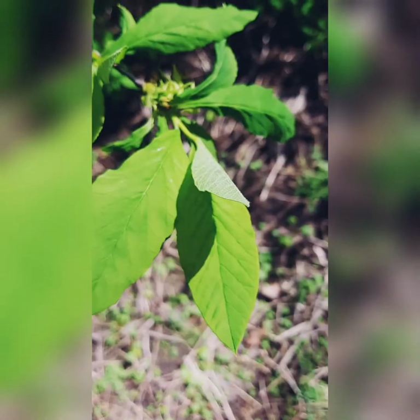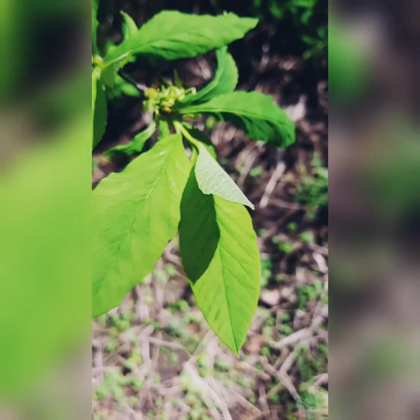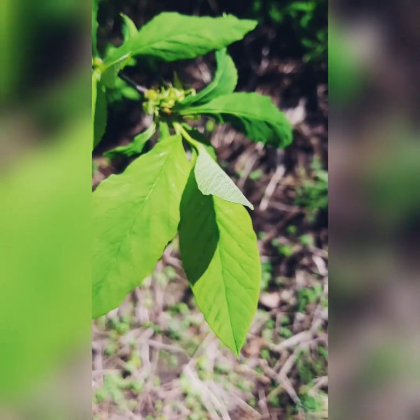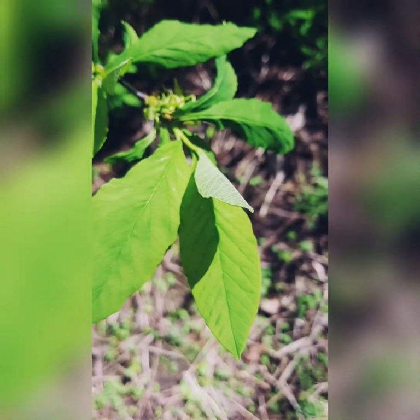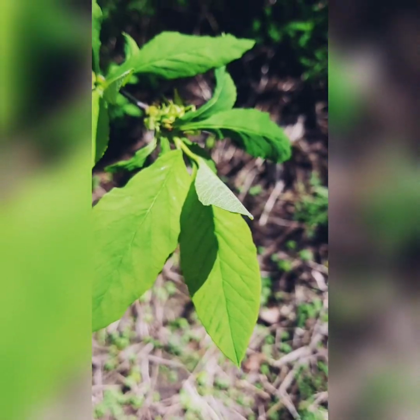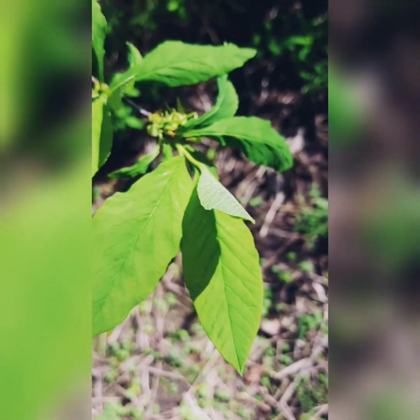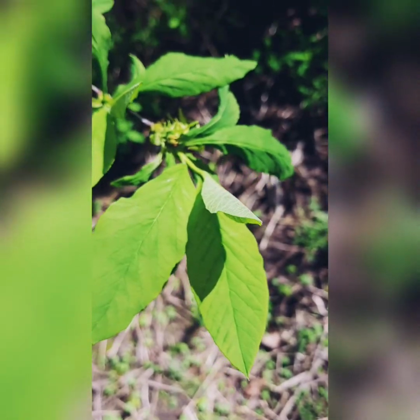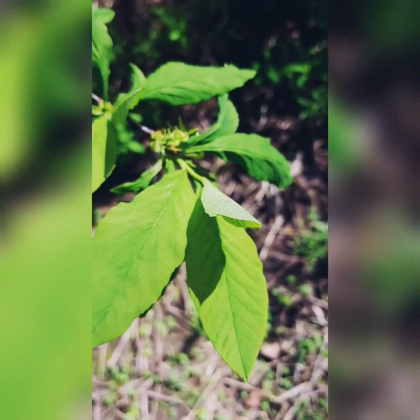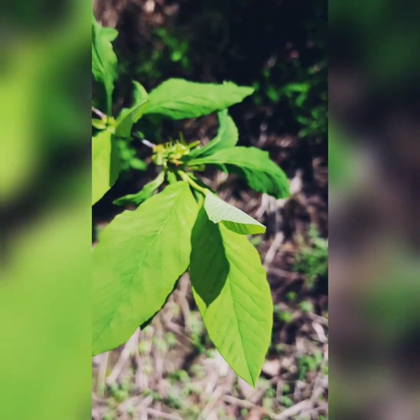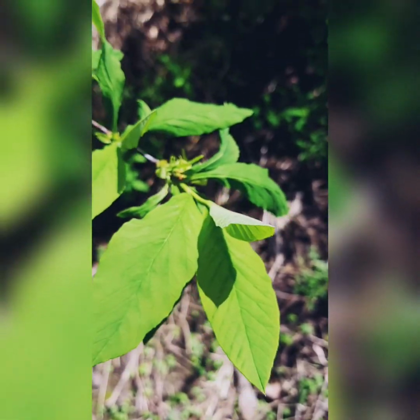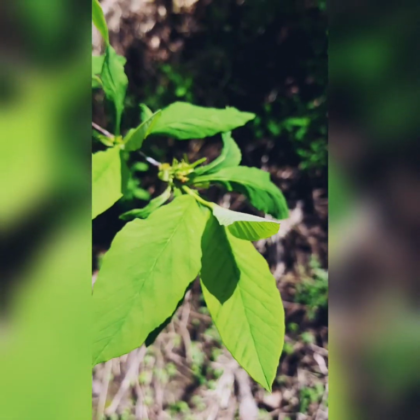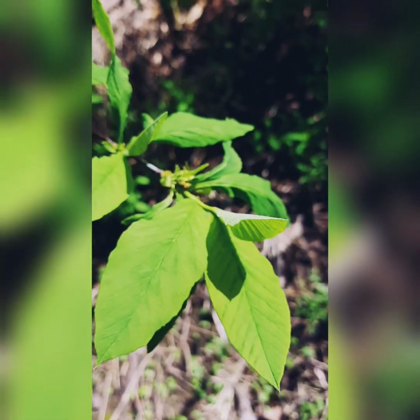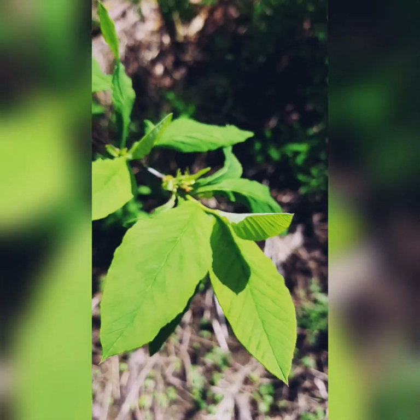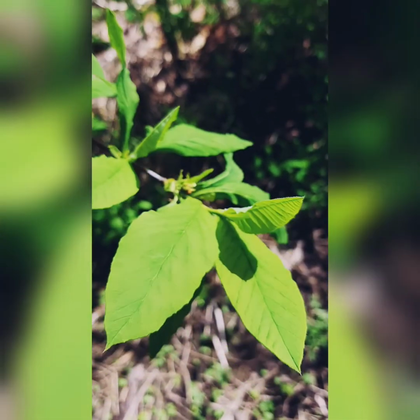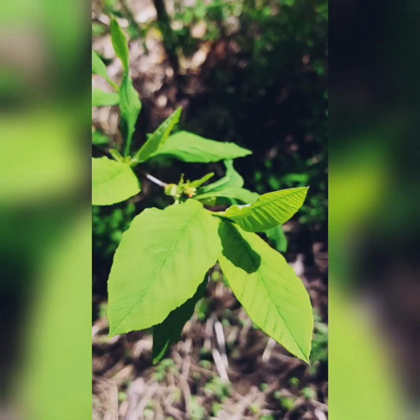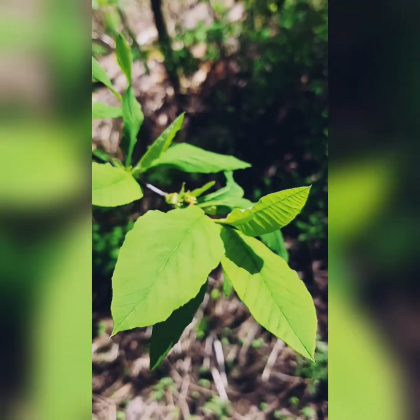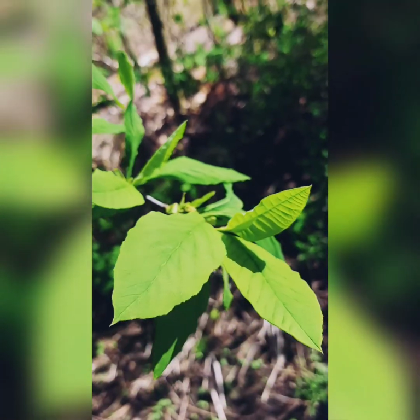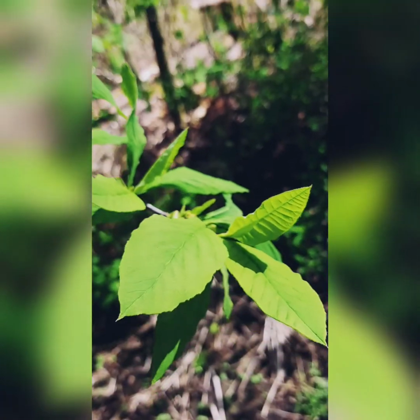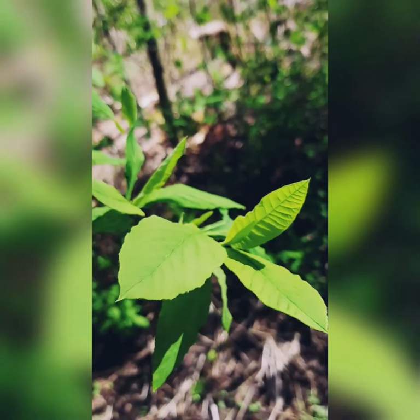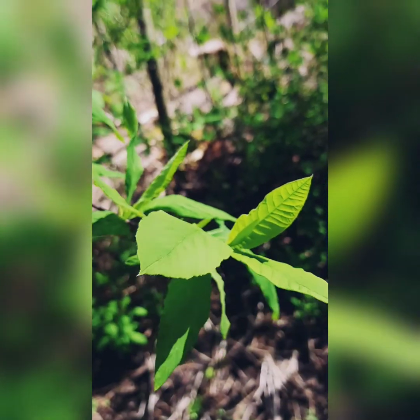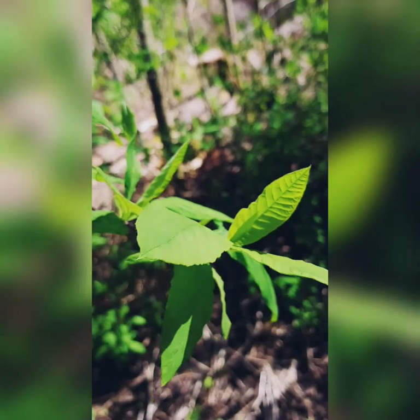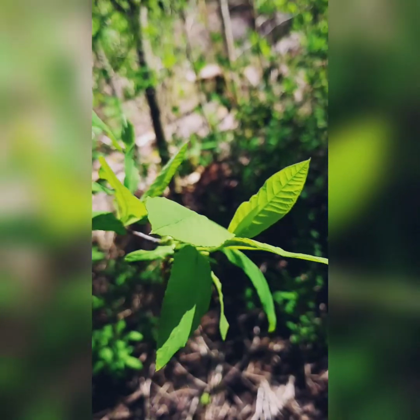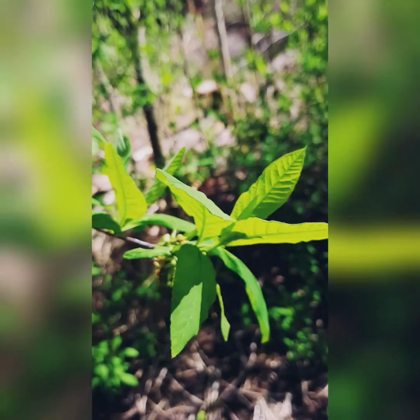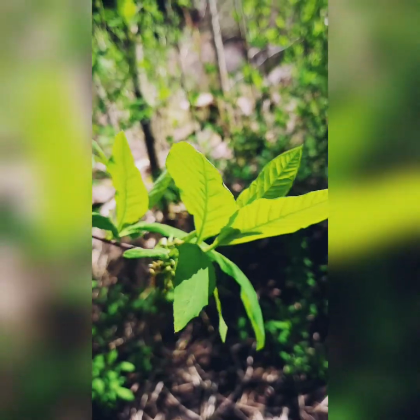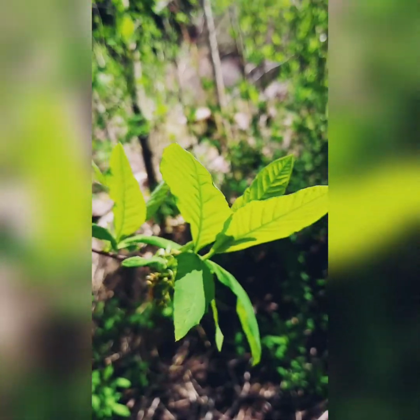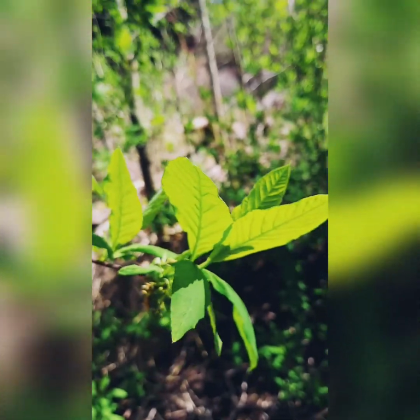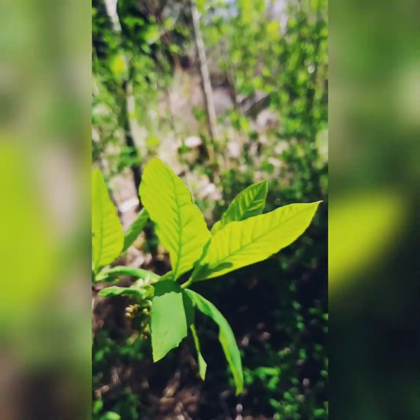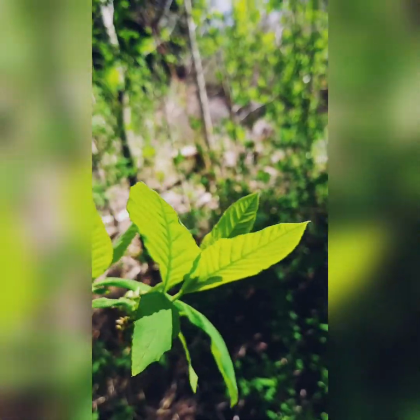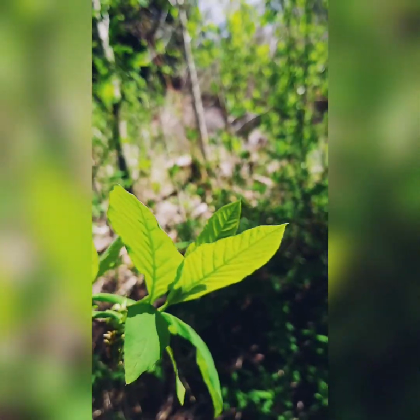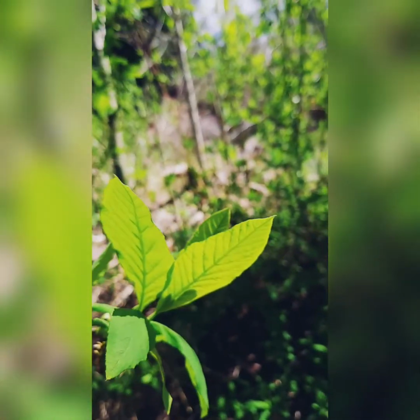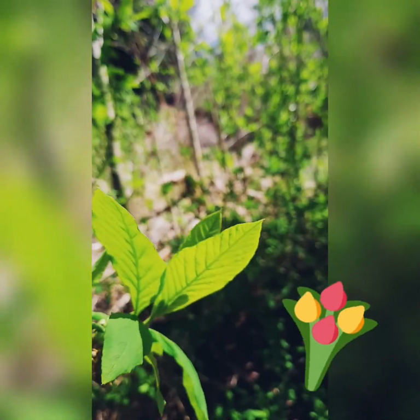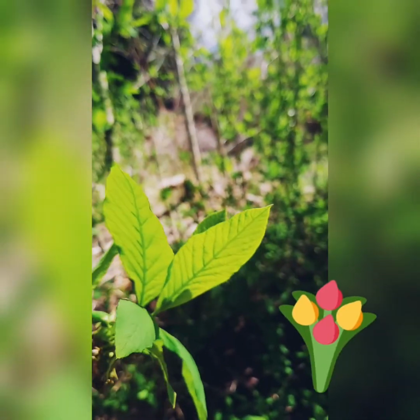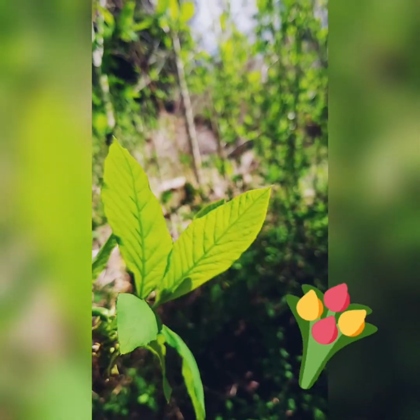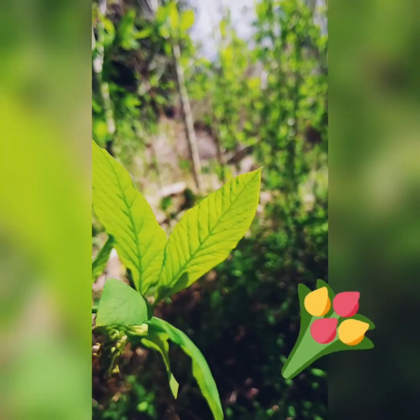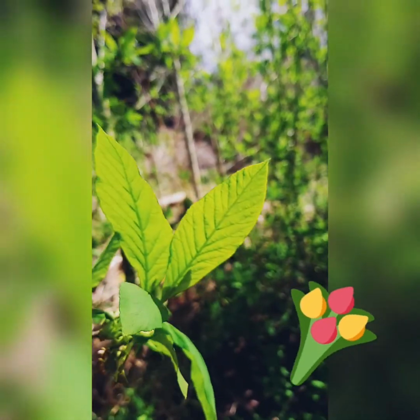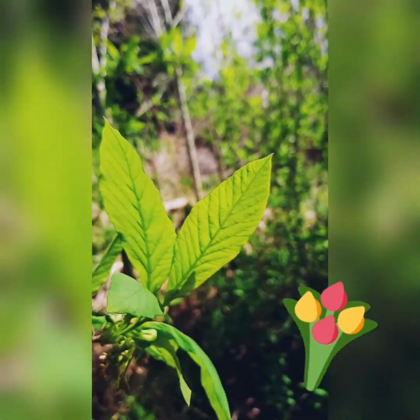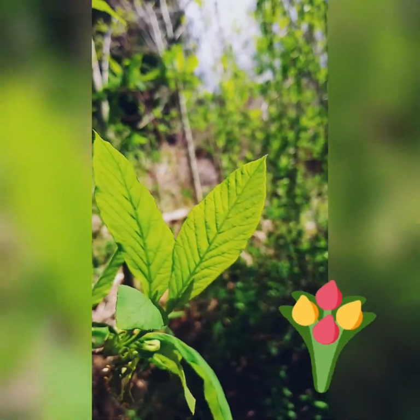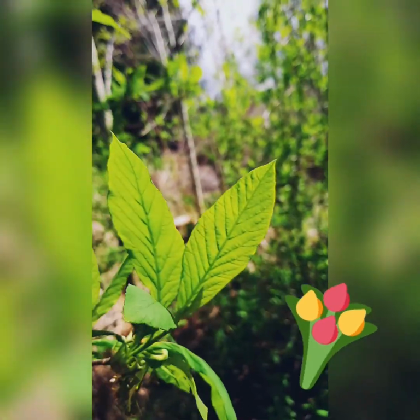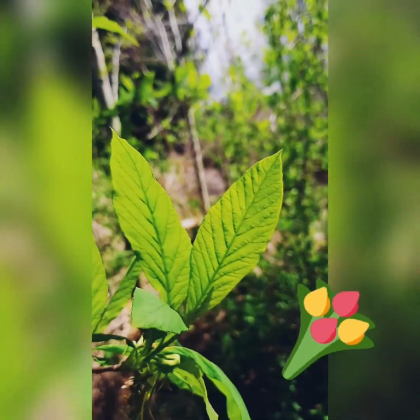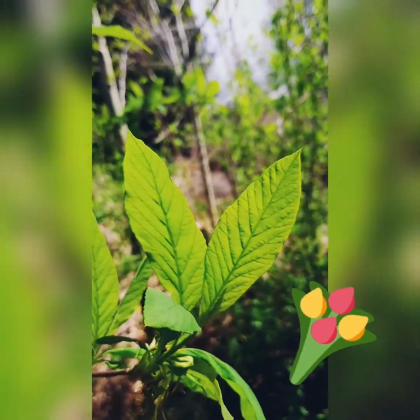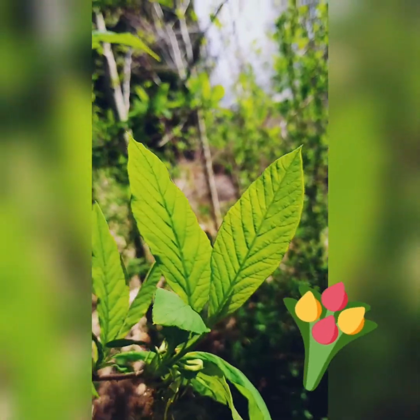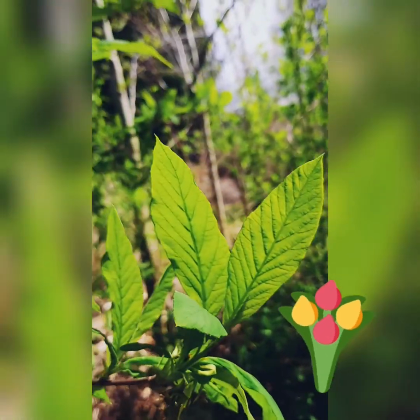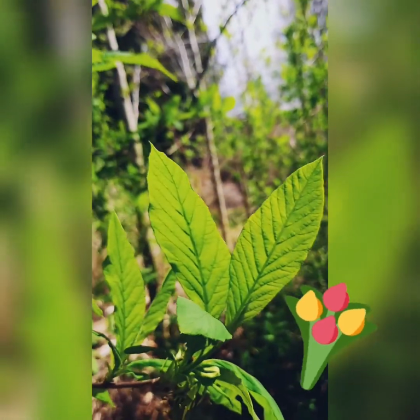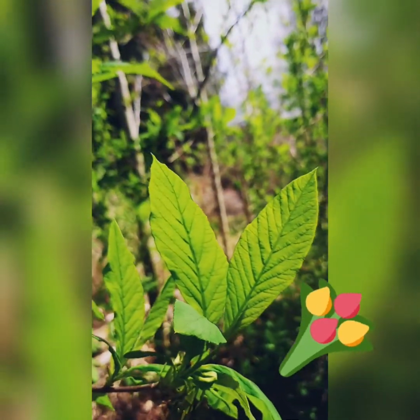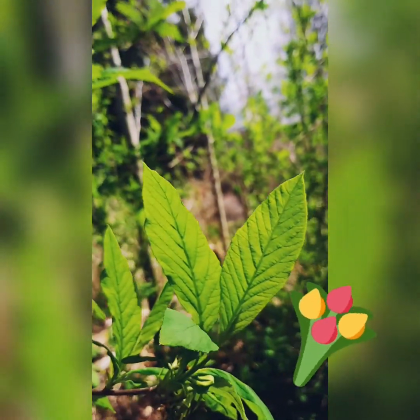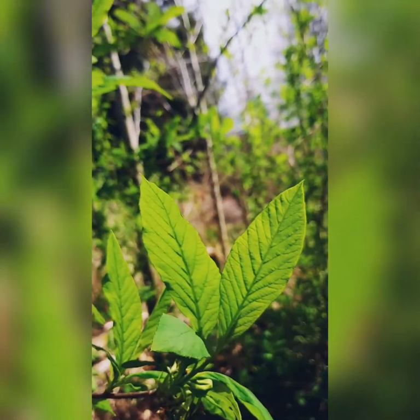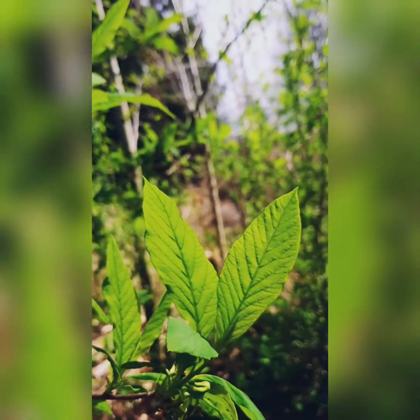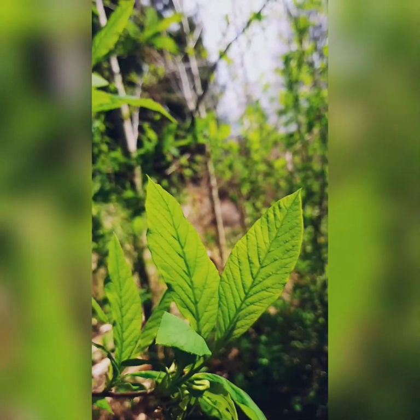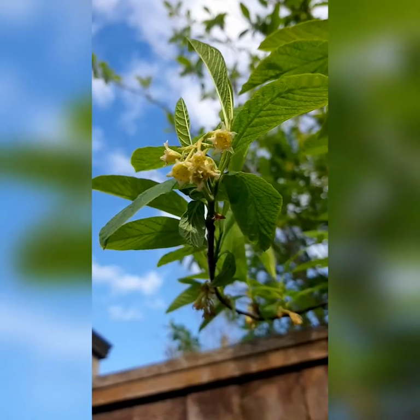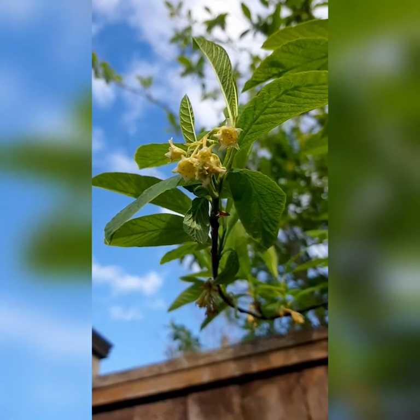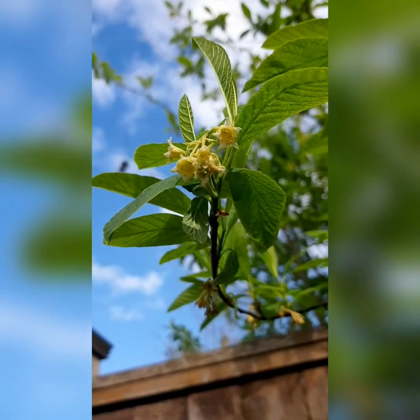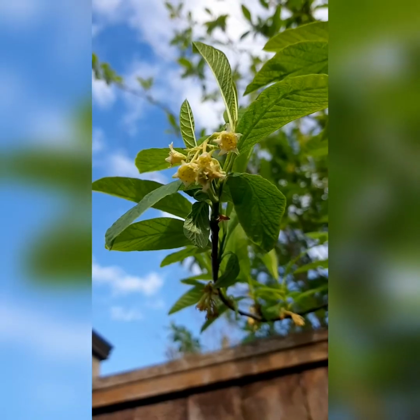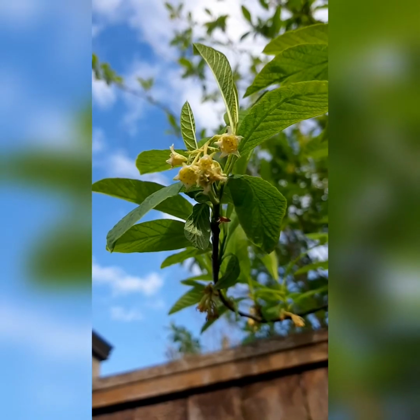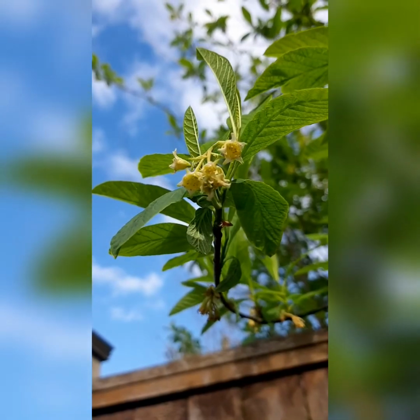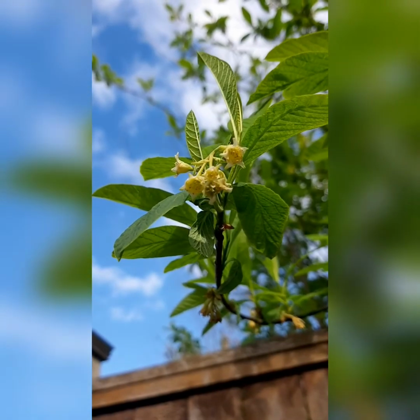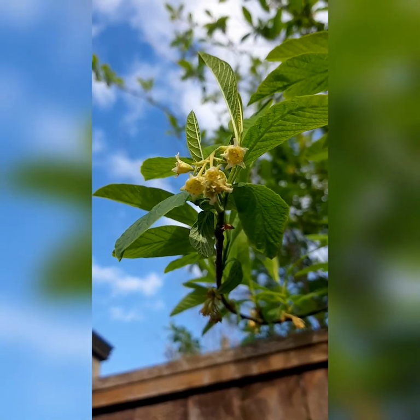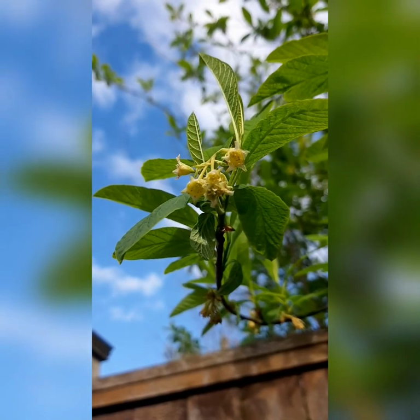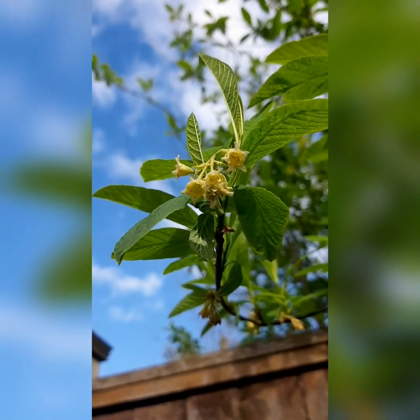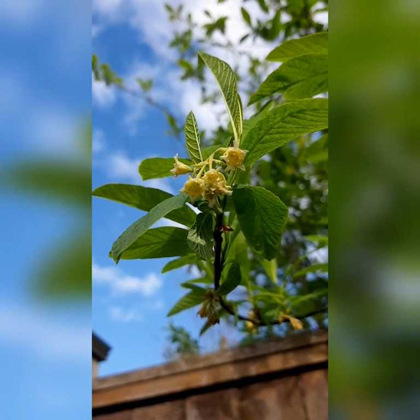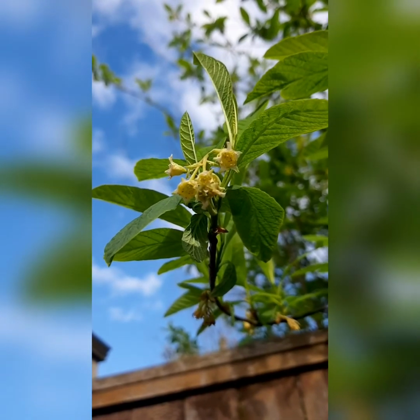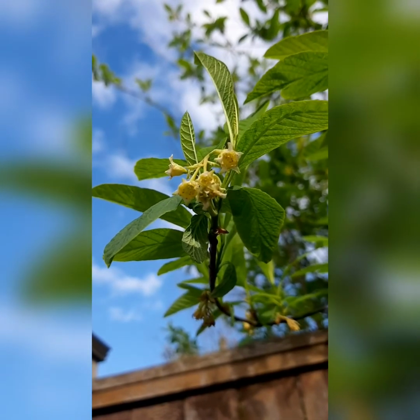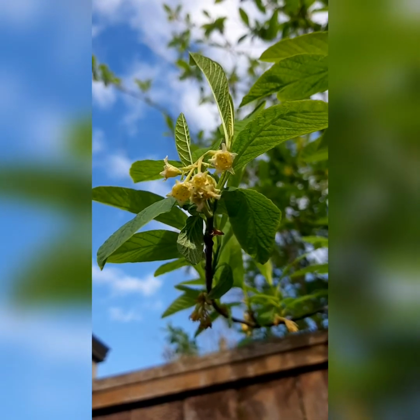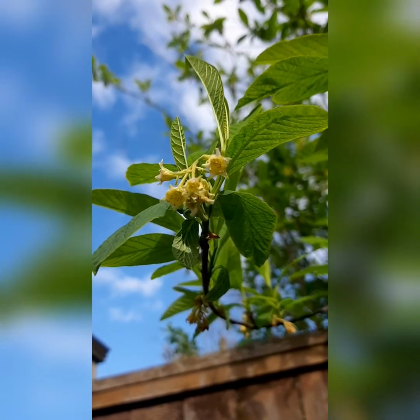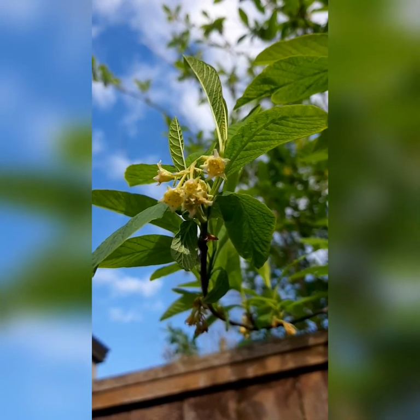You can recognize it by its lamp-shaped leaves that are held together like little bouquets with seven leaves each, and later on by its small white flowers.